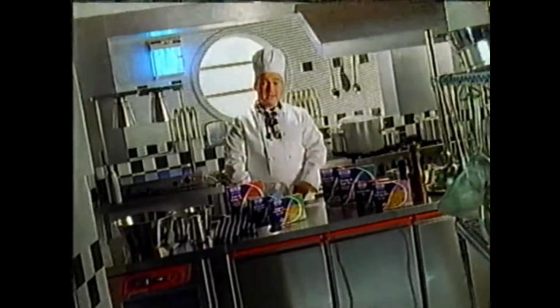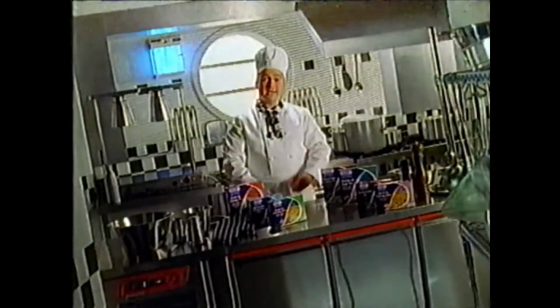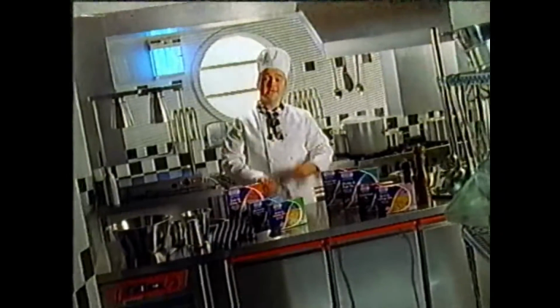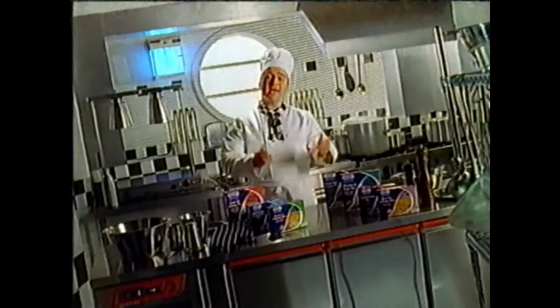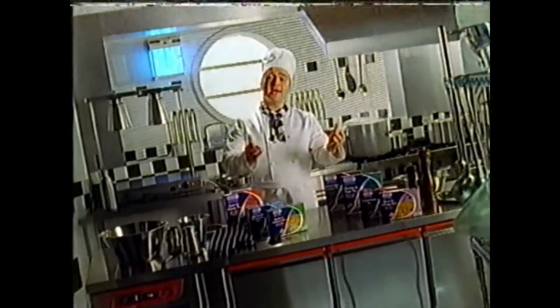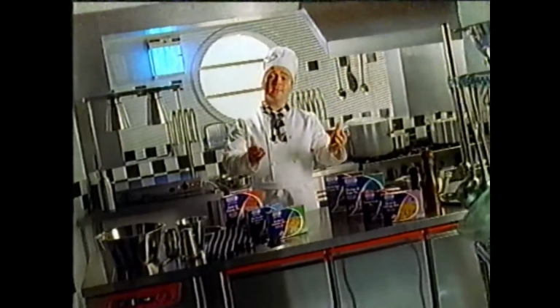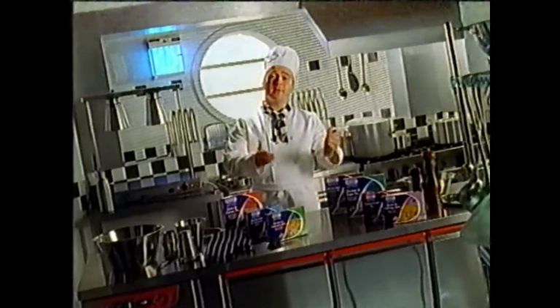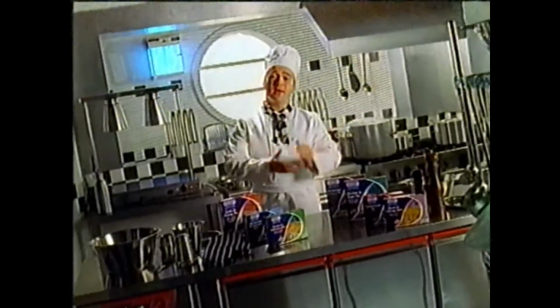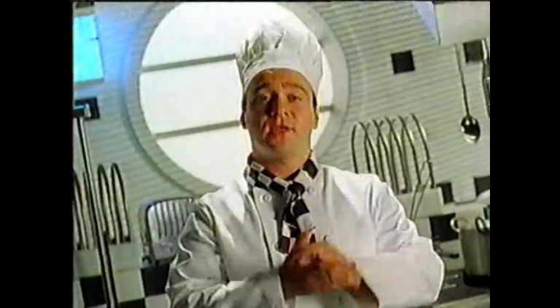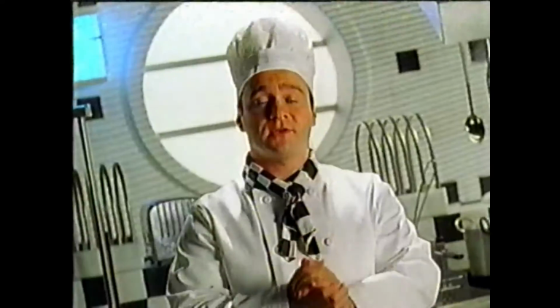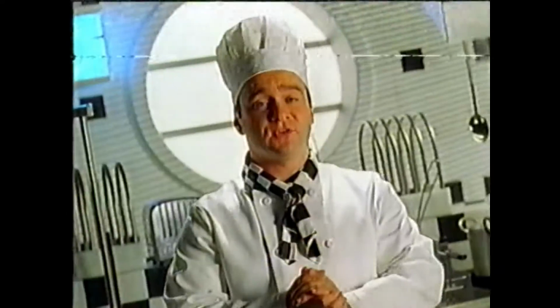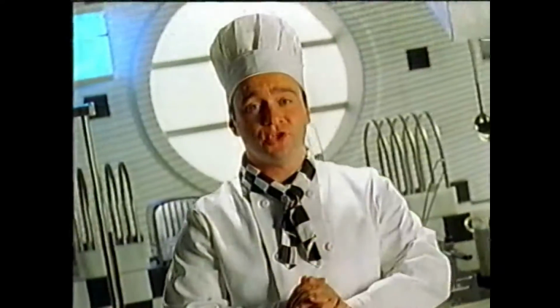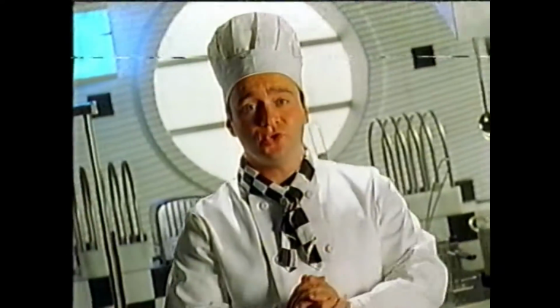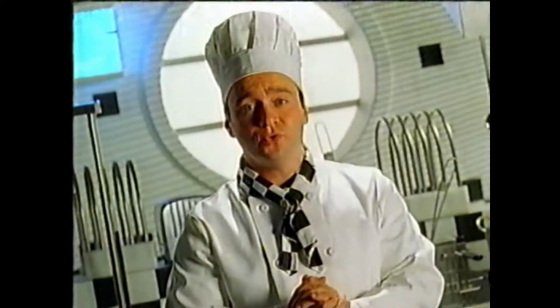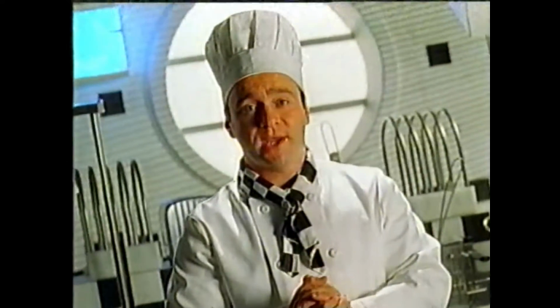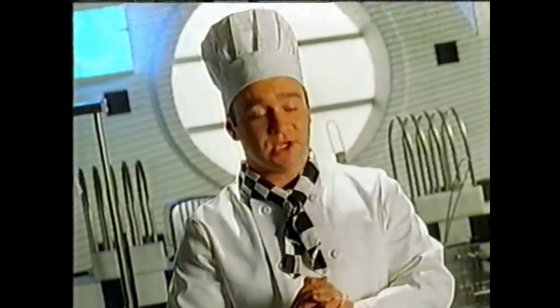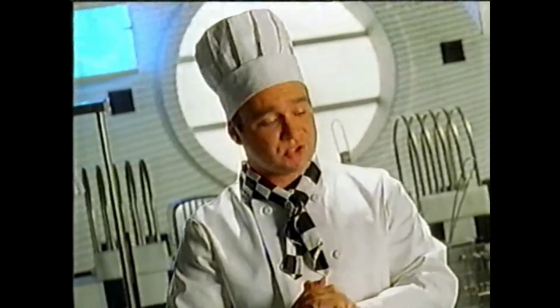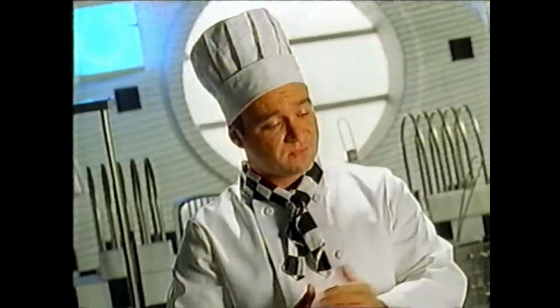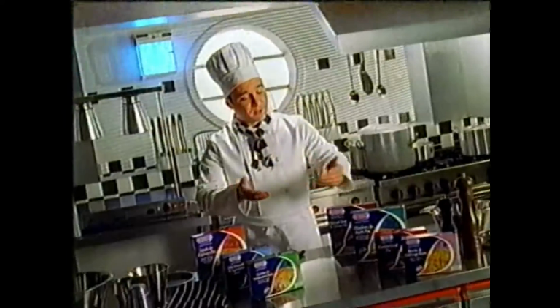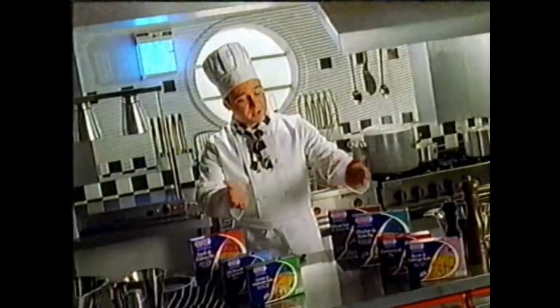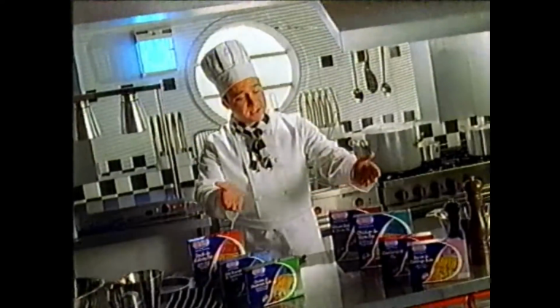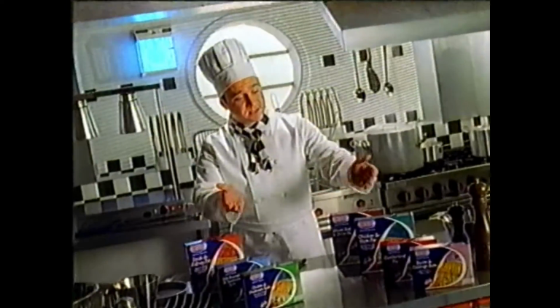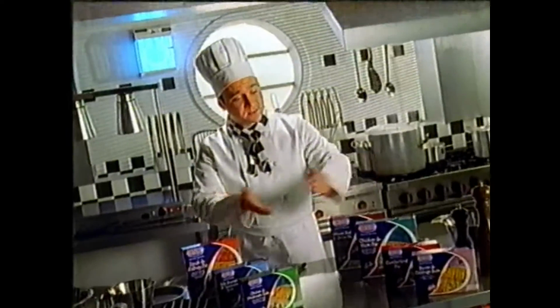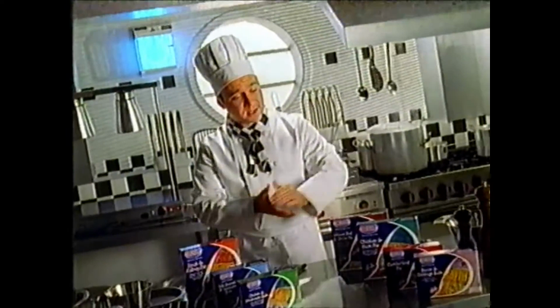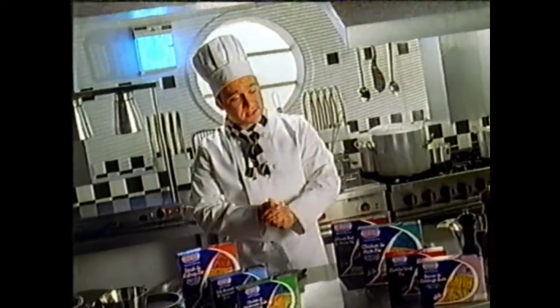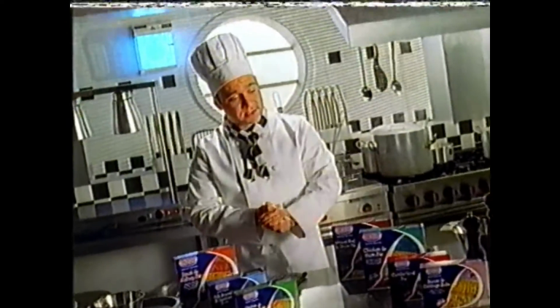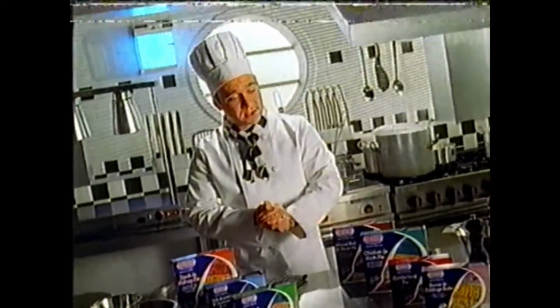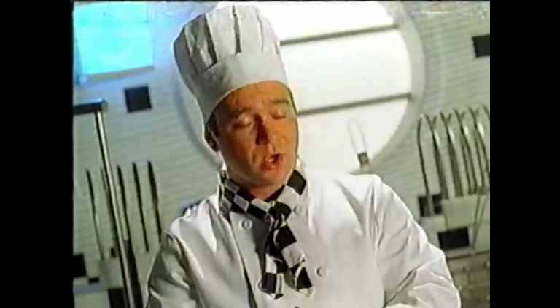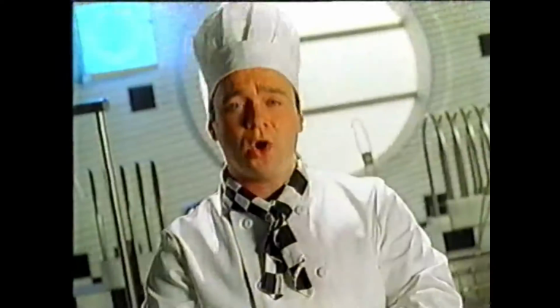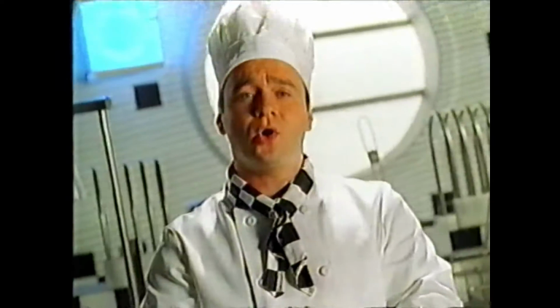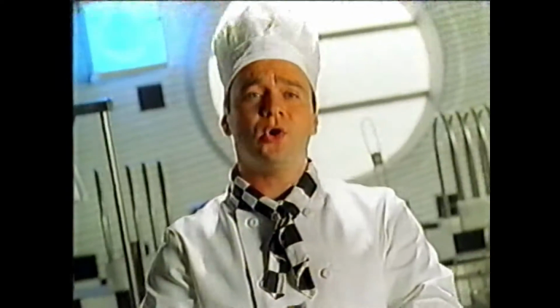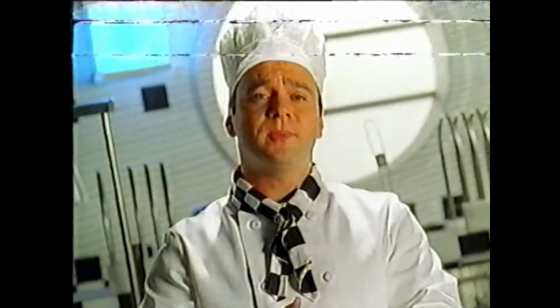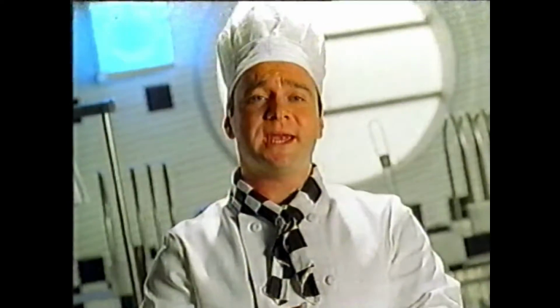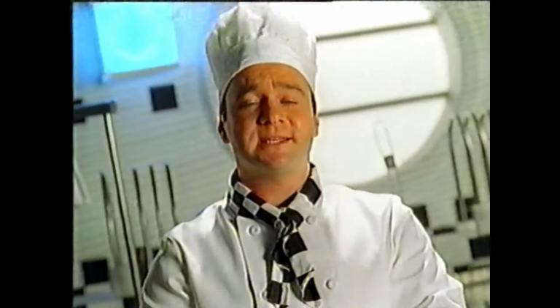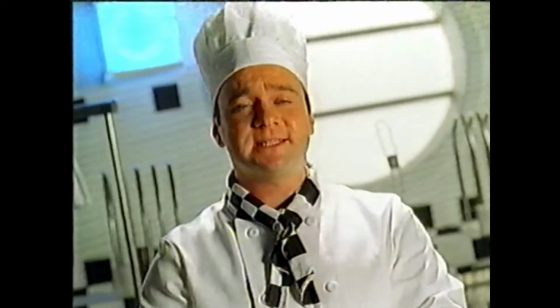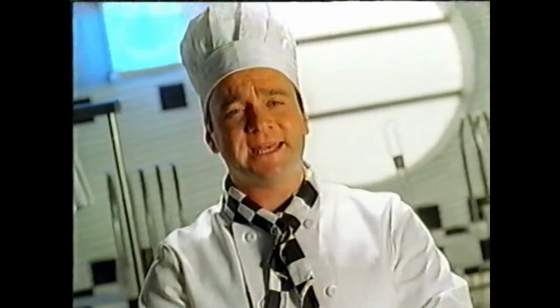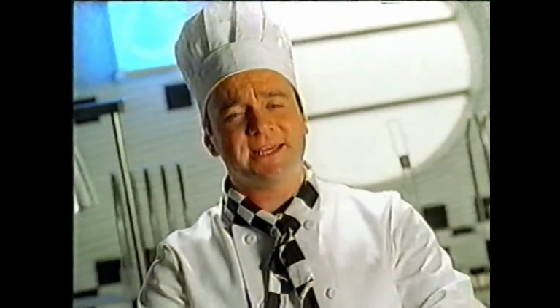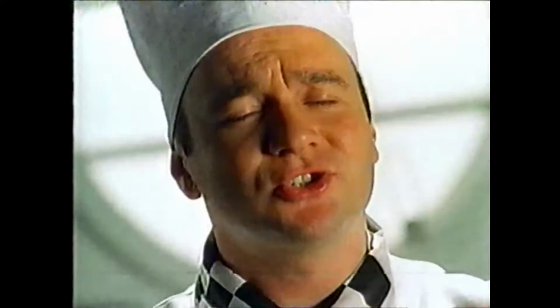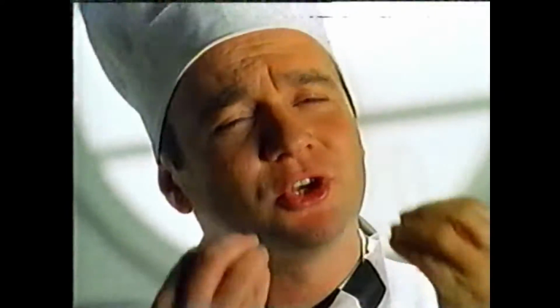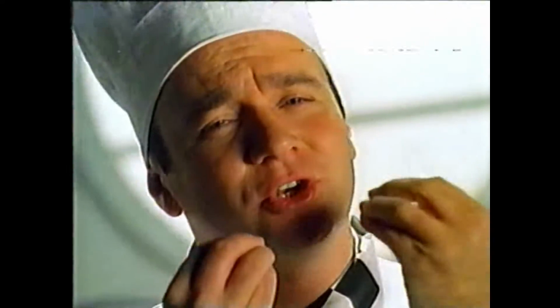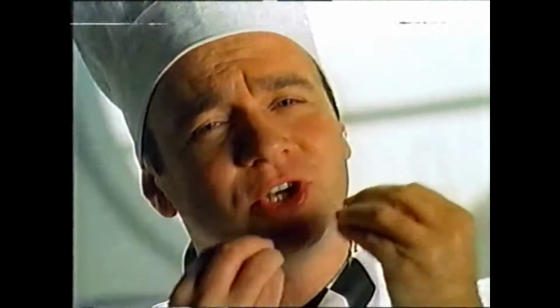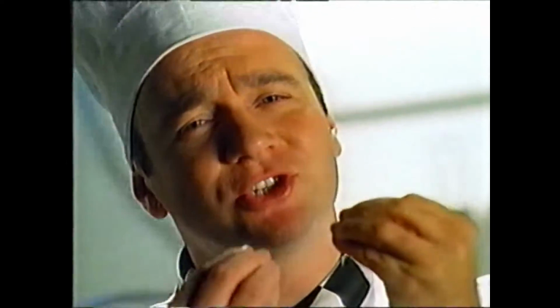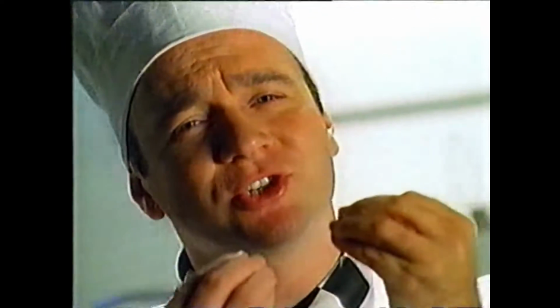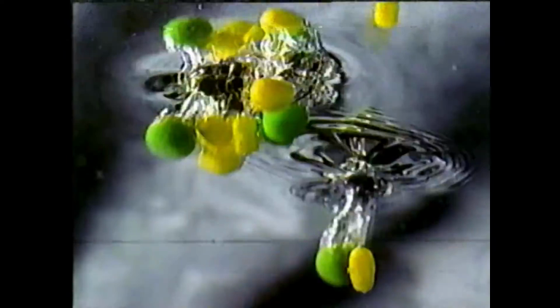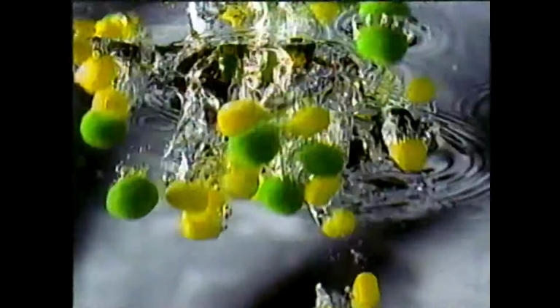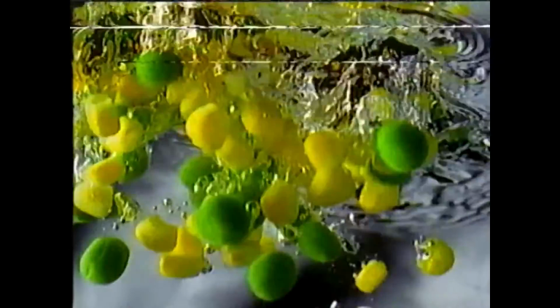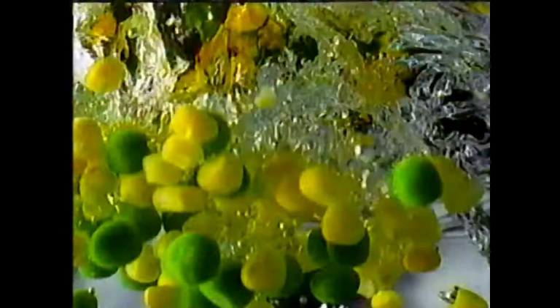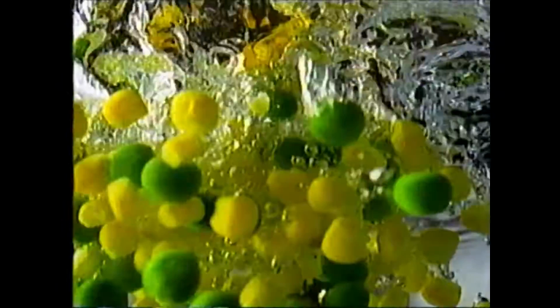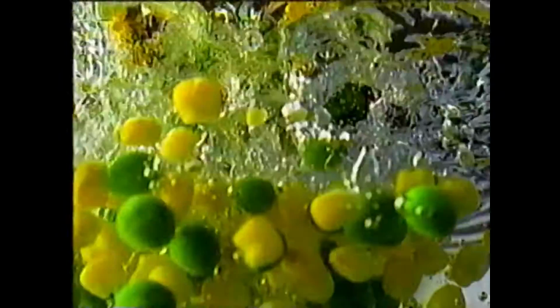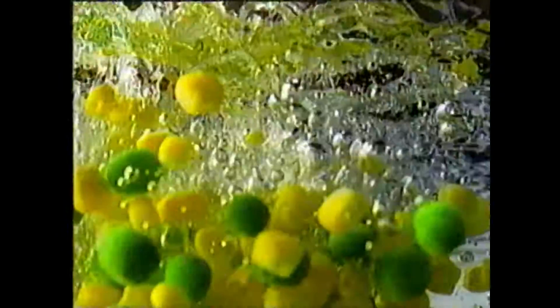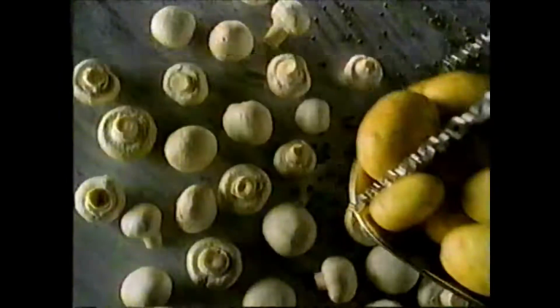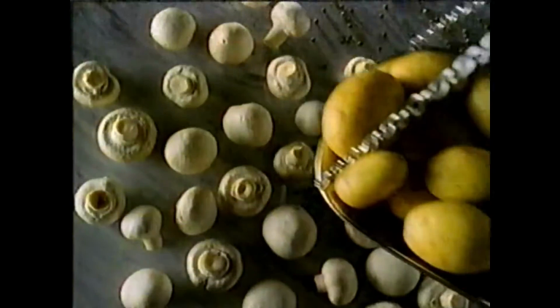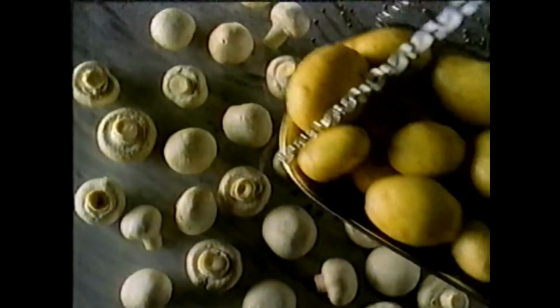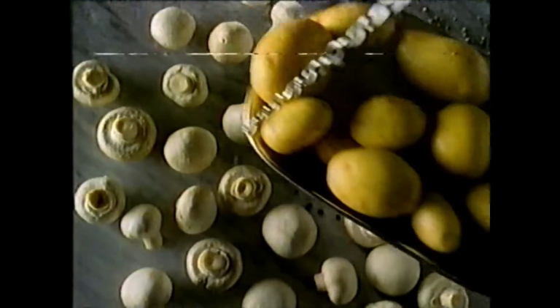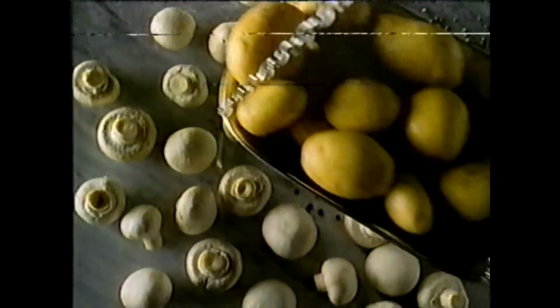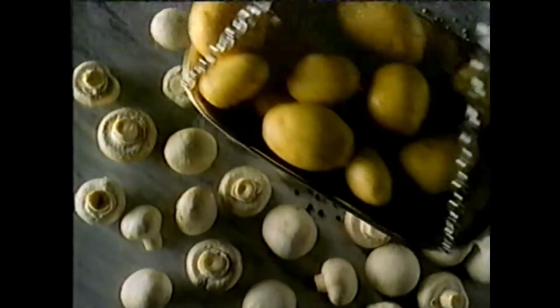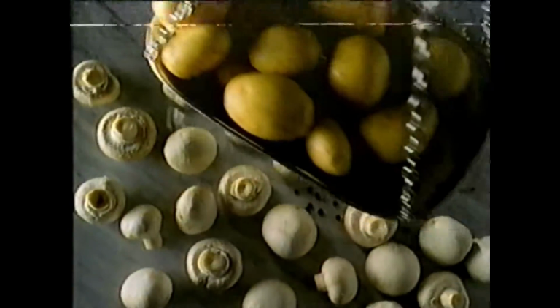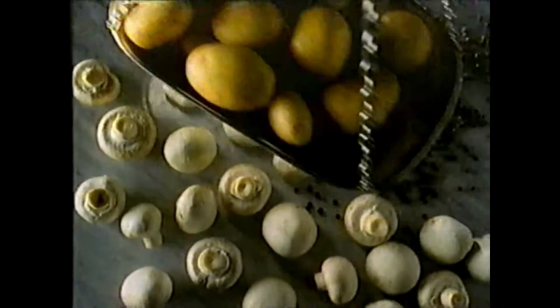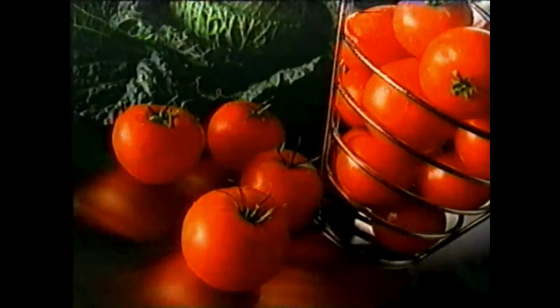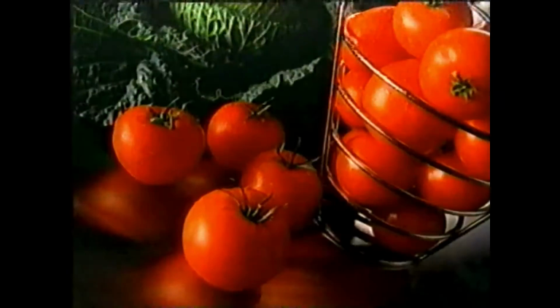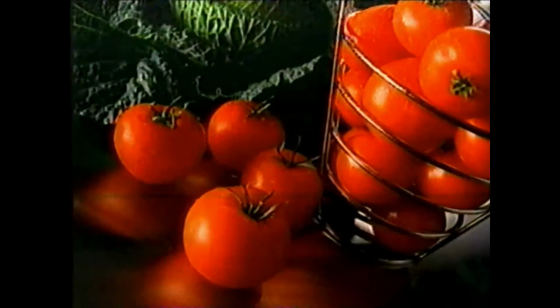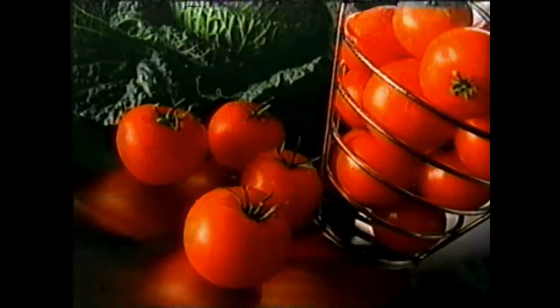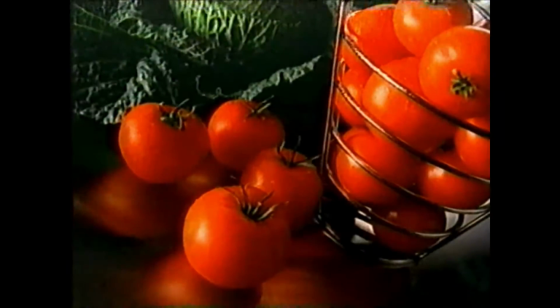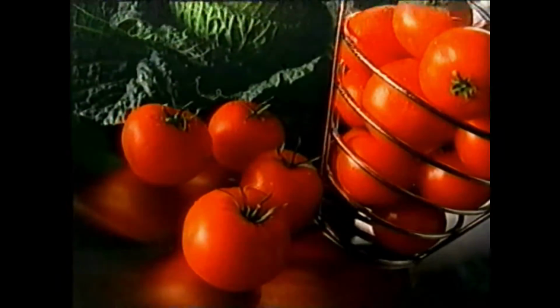At Denny, they have a new range of pies and bakes, all made to Denny's delicious recipes using the finest ingredients.